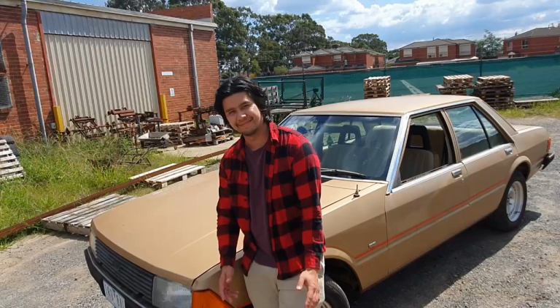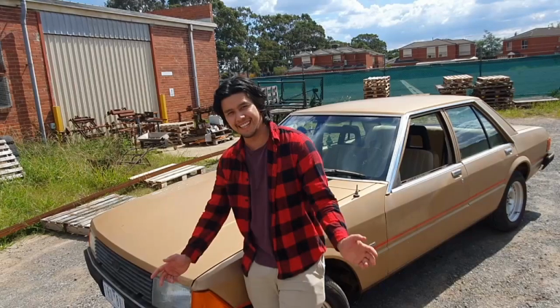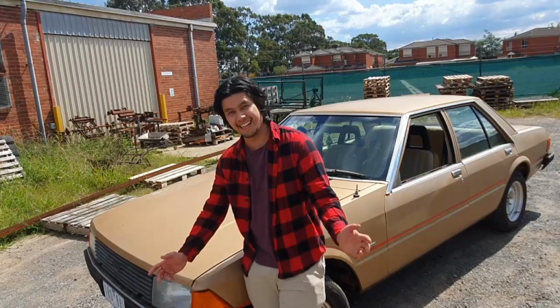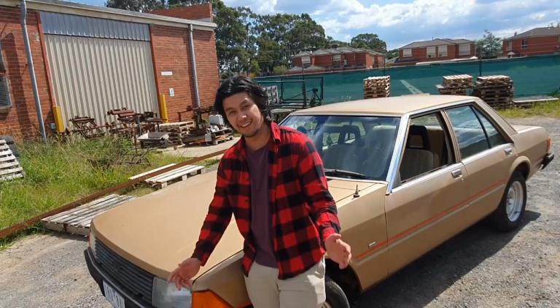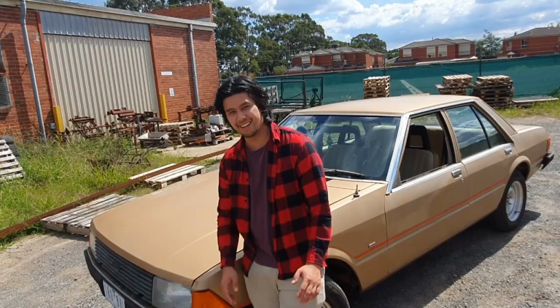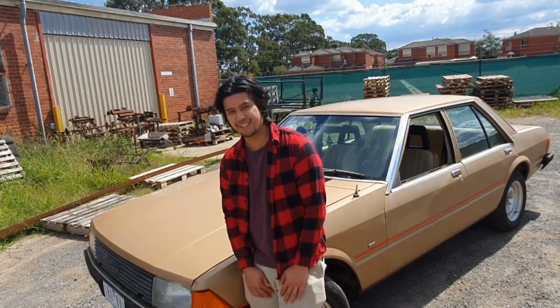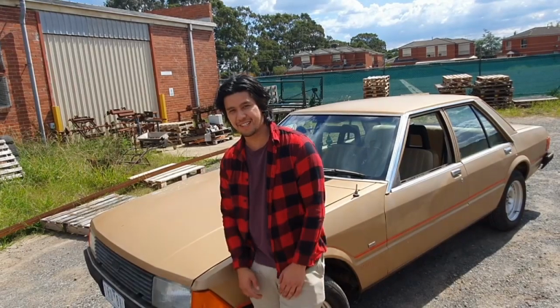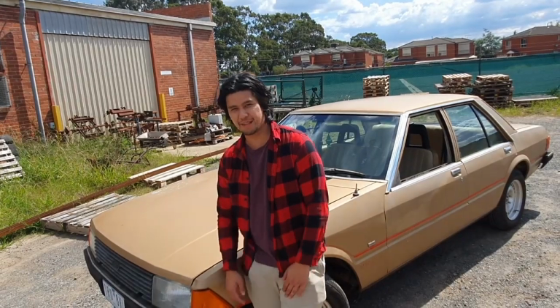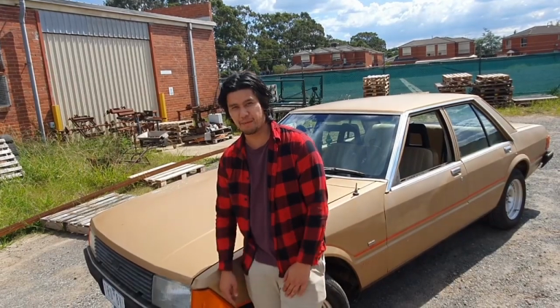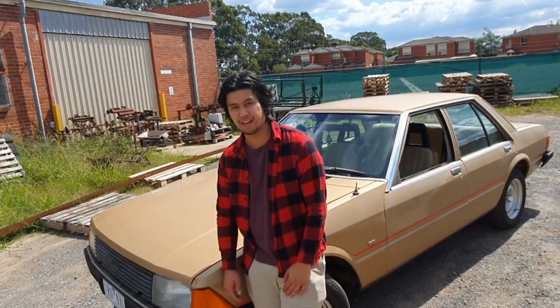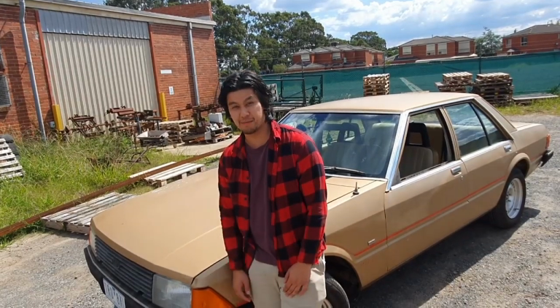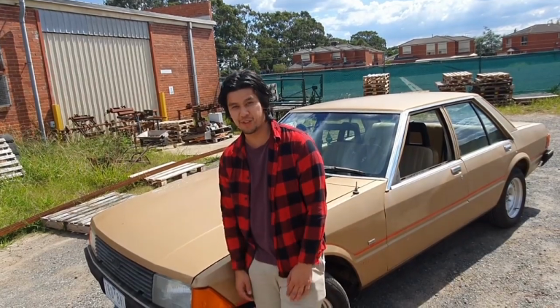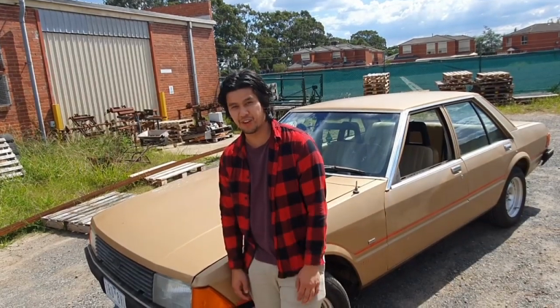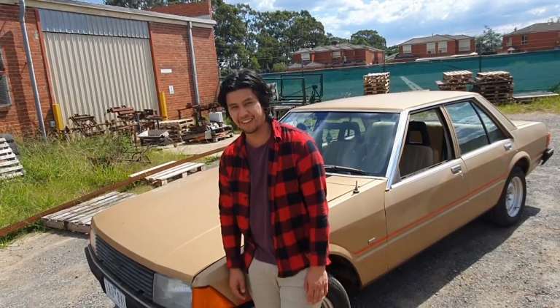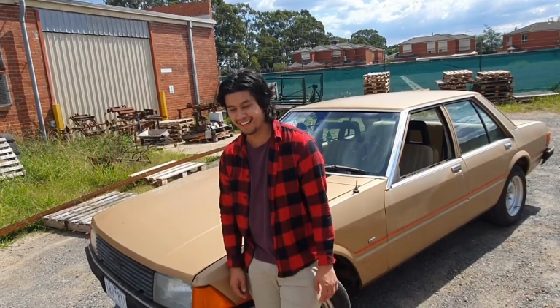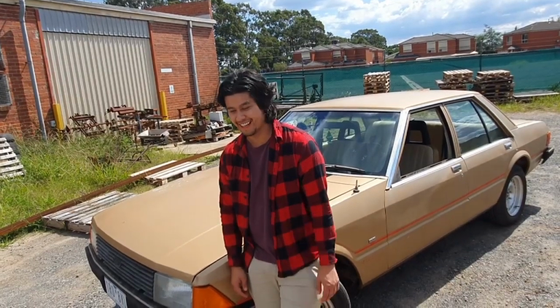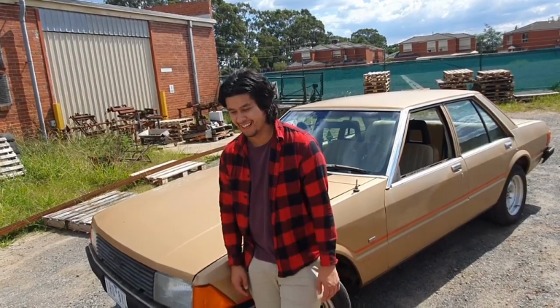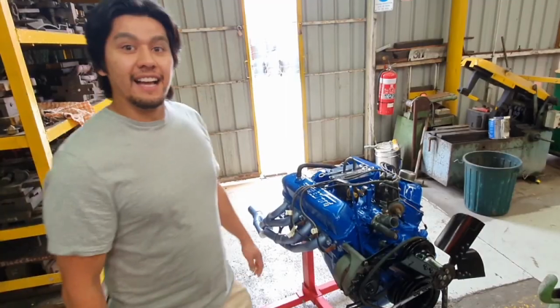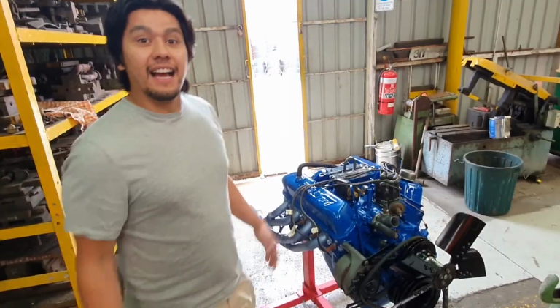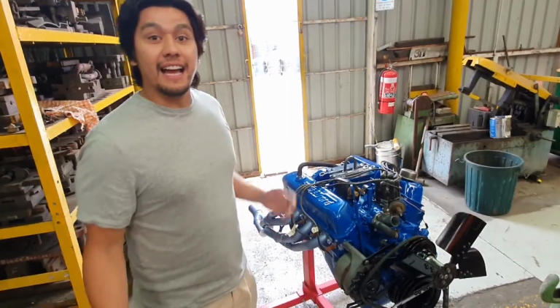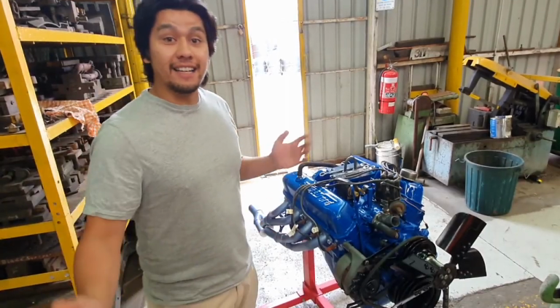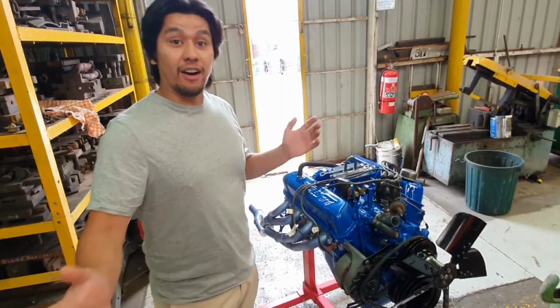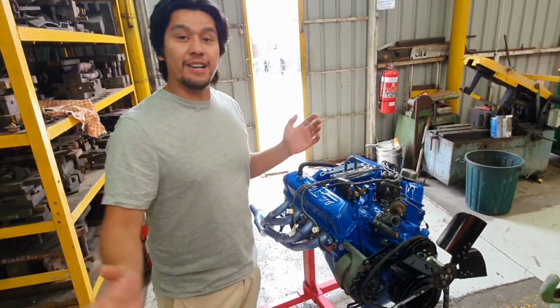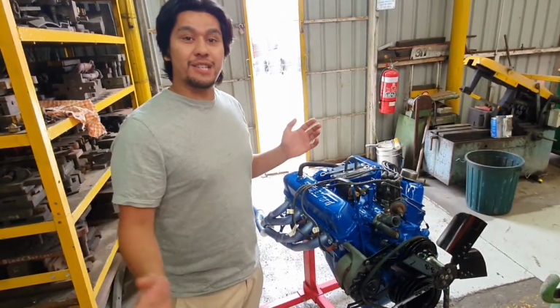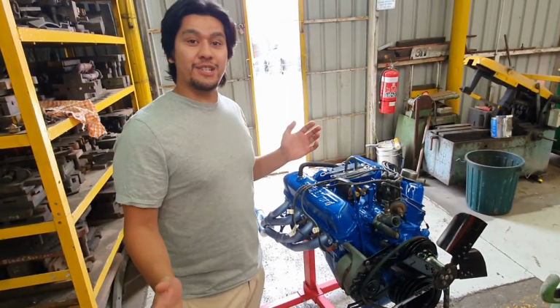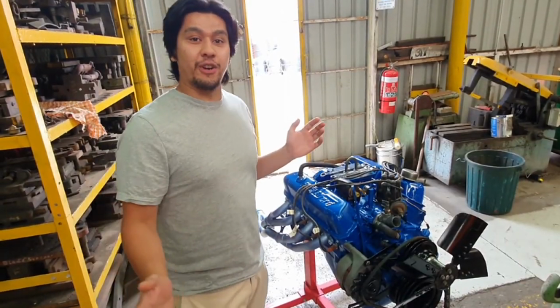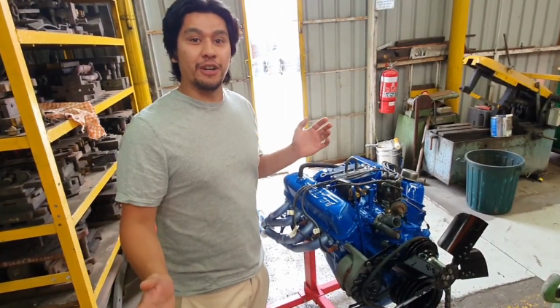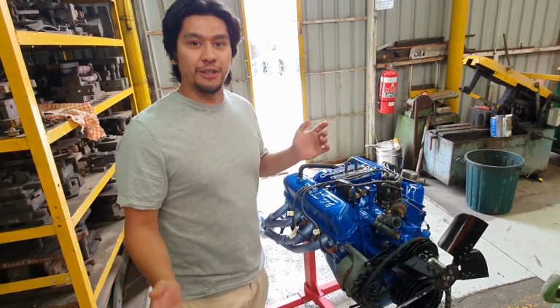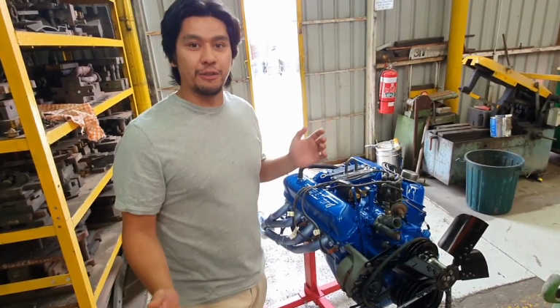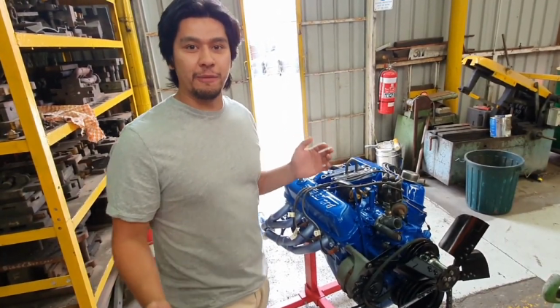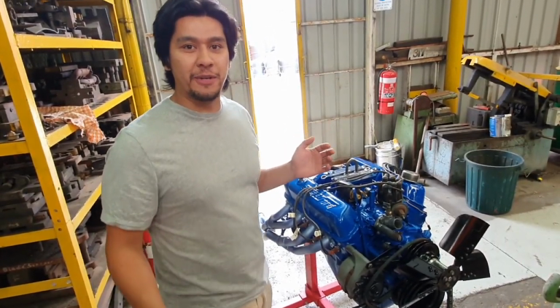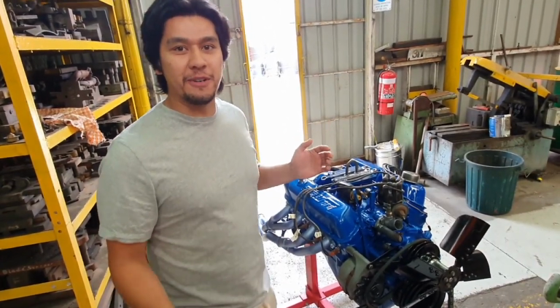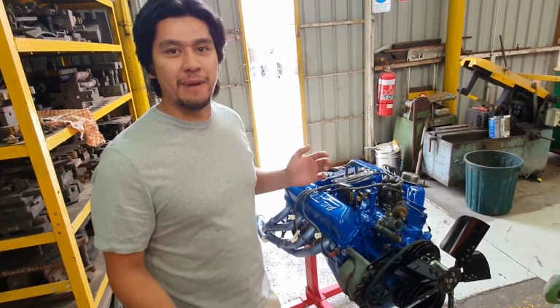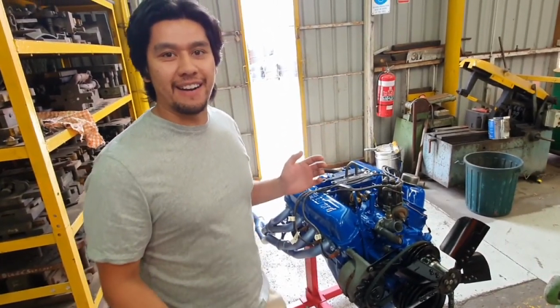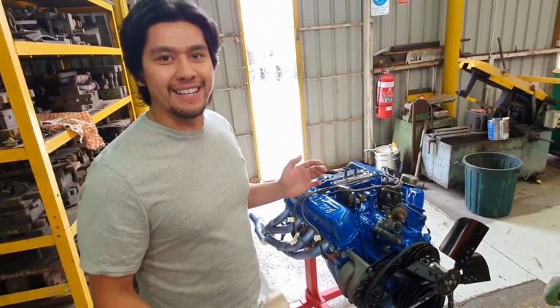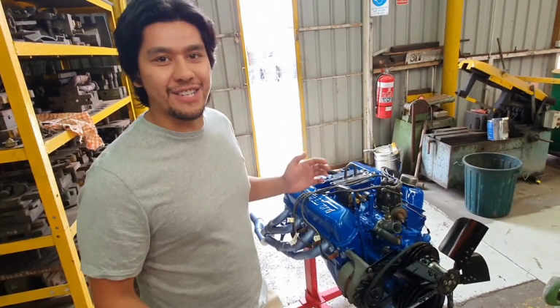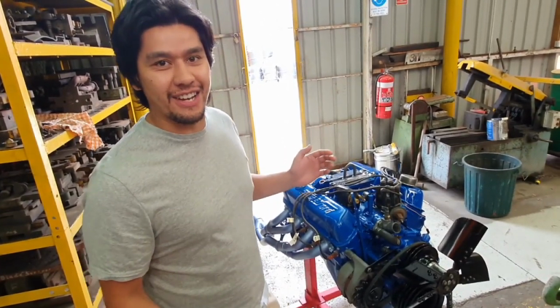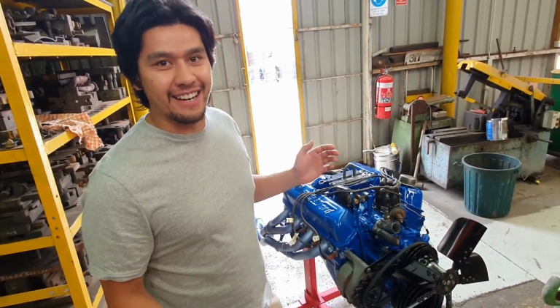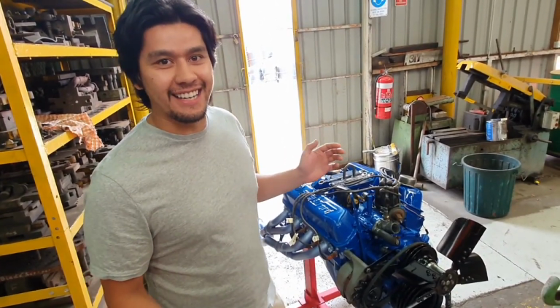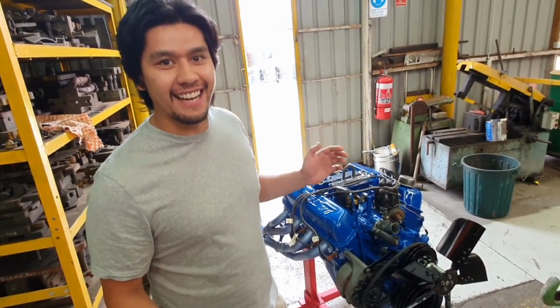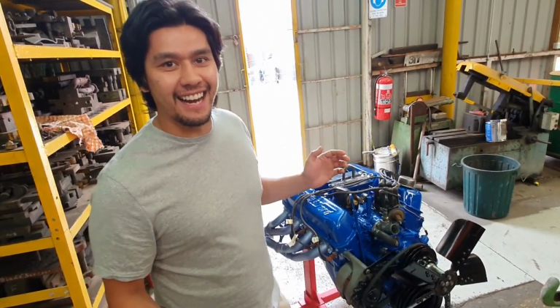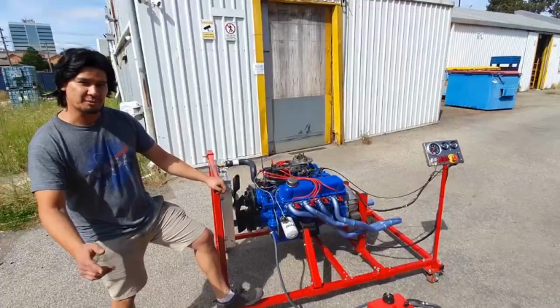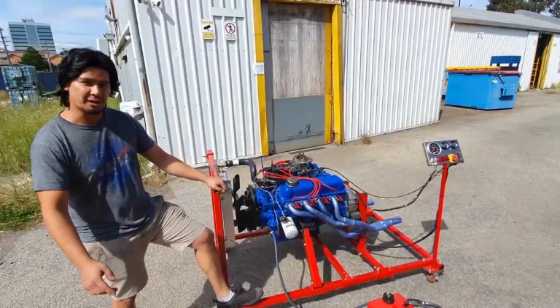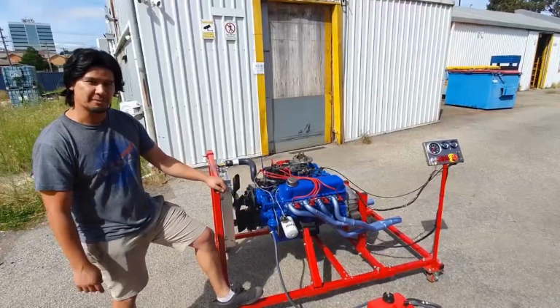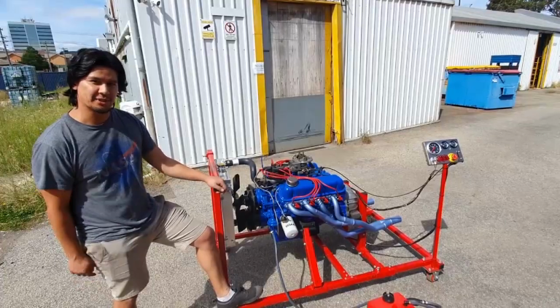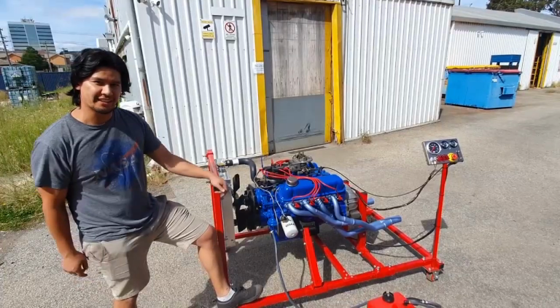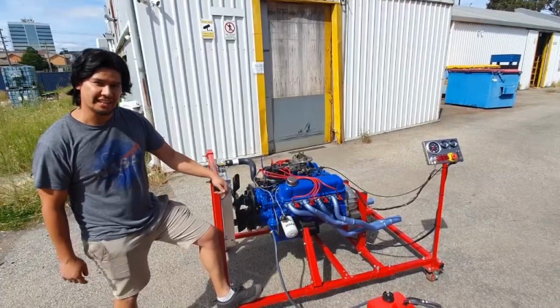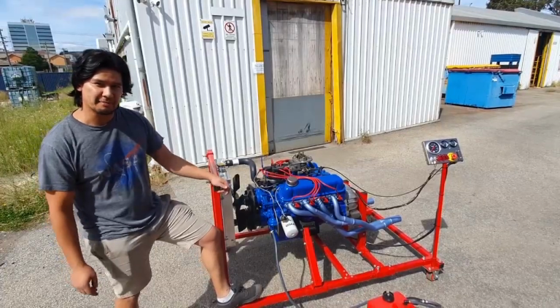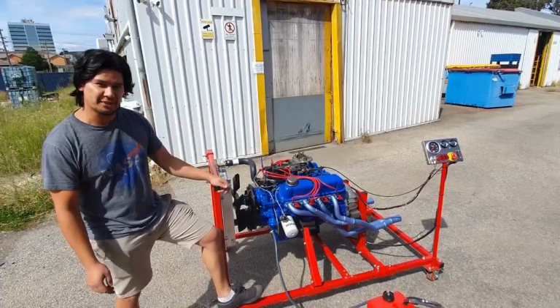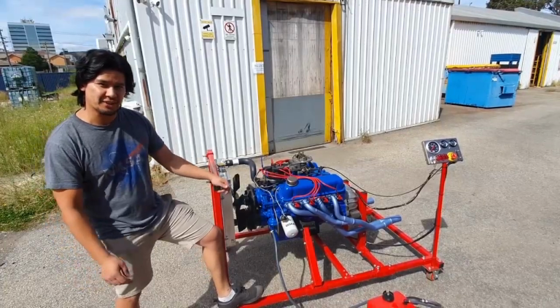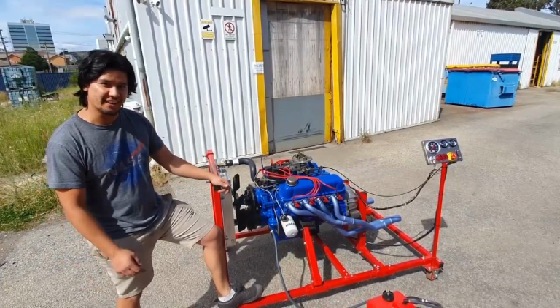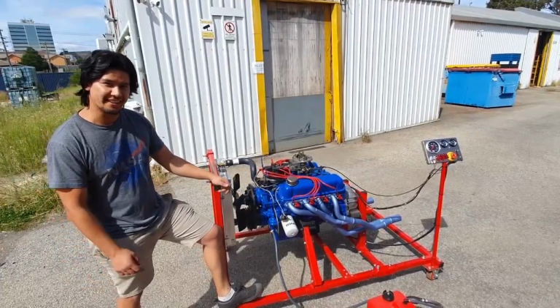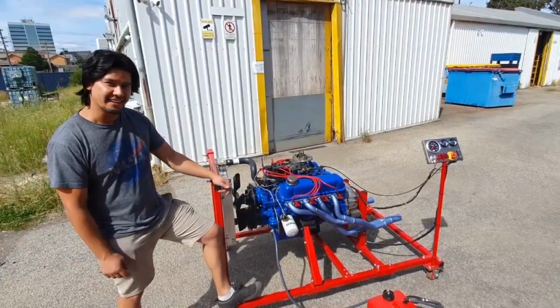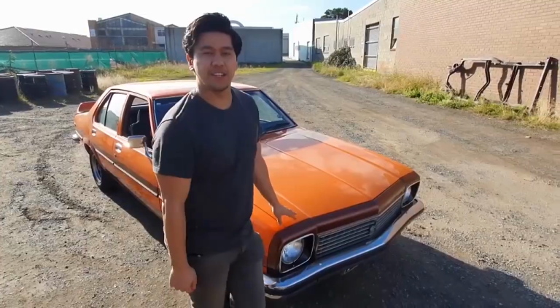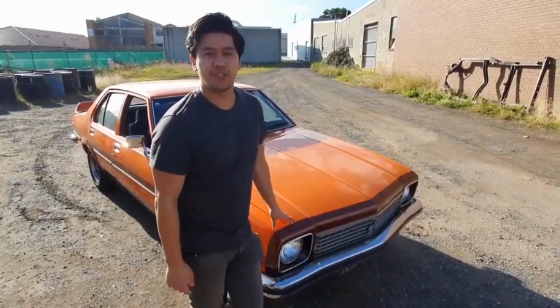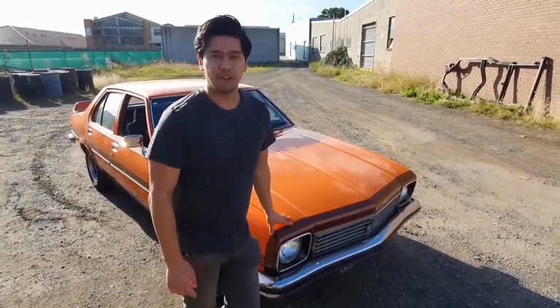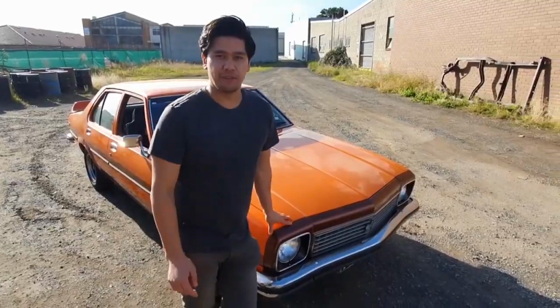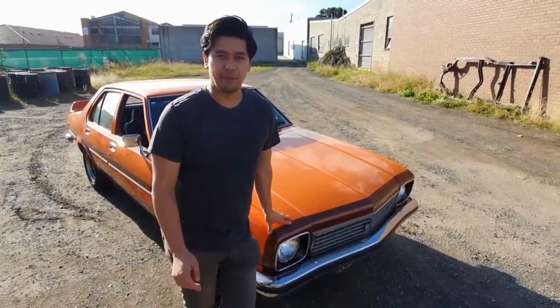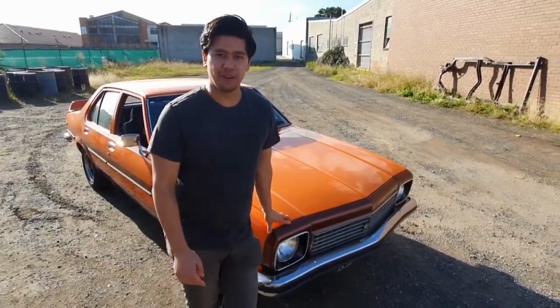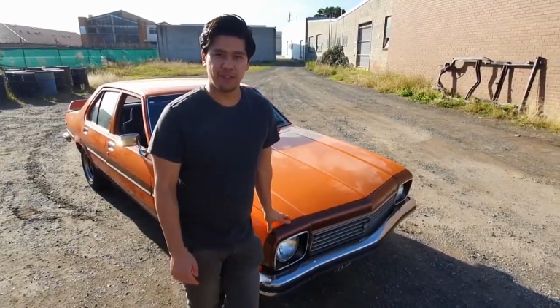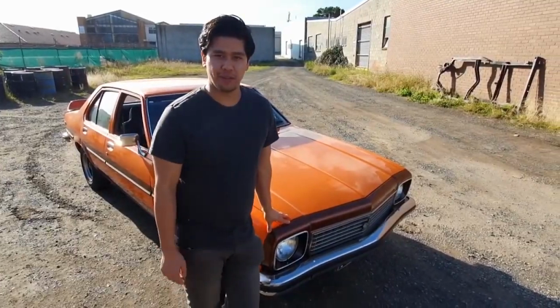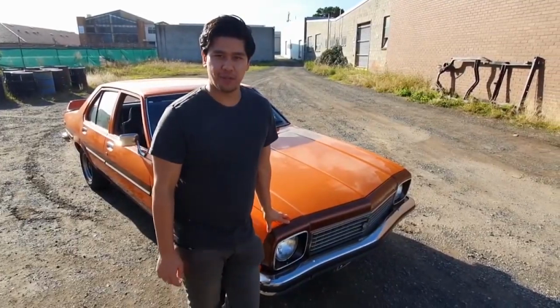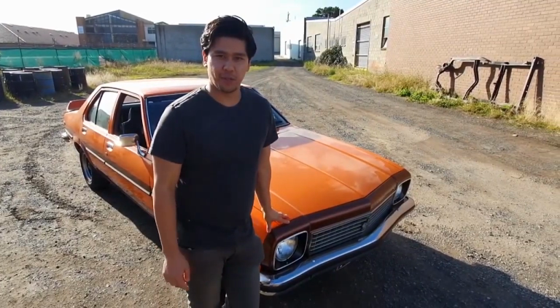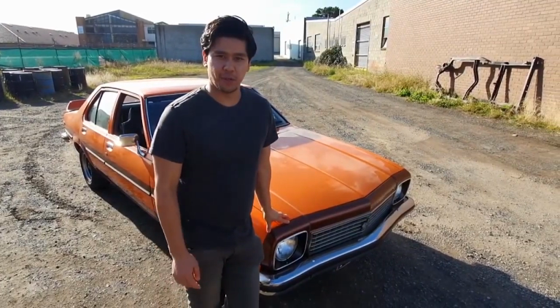G'day guys, my name's John. Hey guys, Jonathan from Hugh Murray and Son here. Welcome to another episode. It's John from Oz General Store.